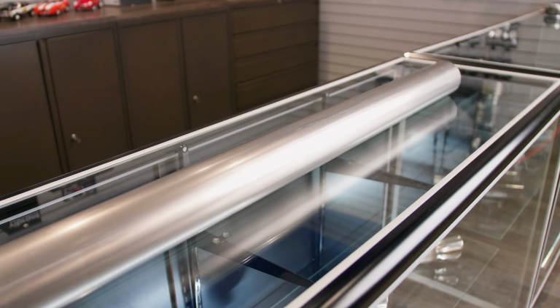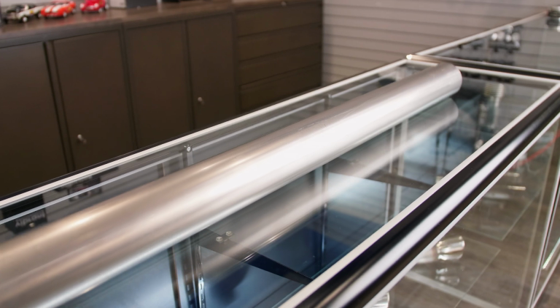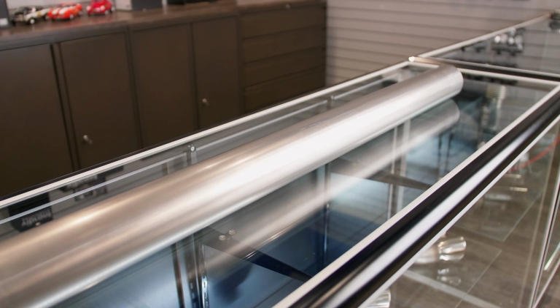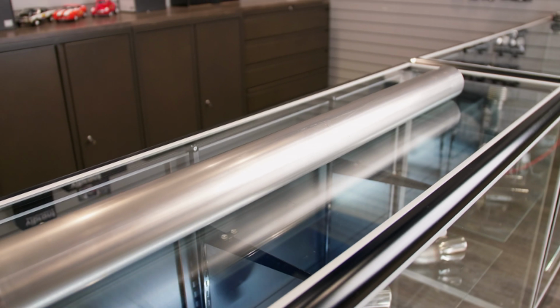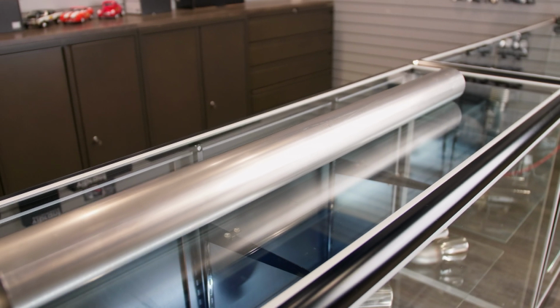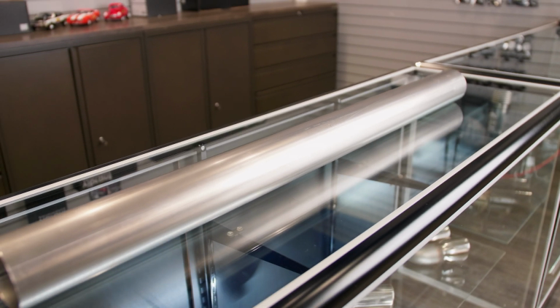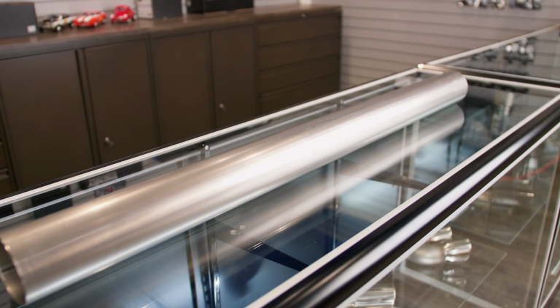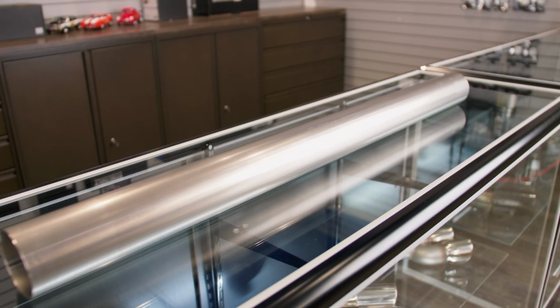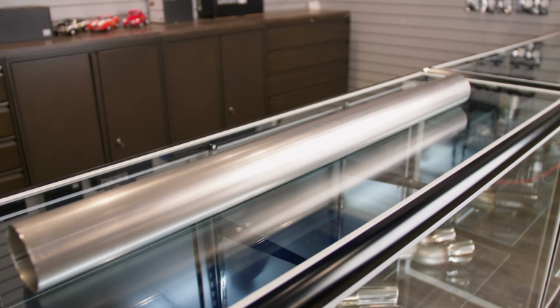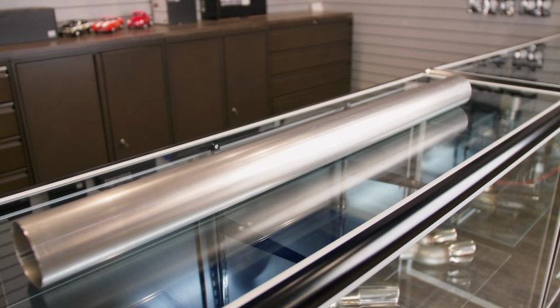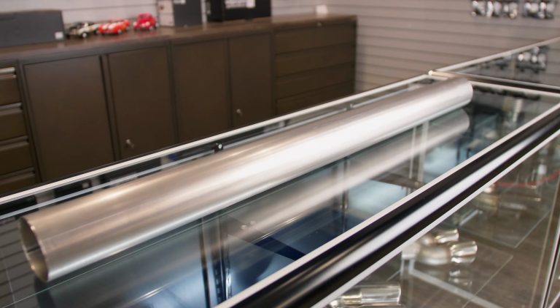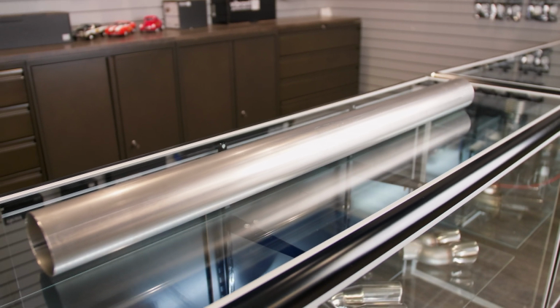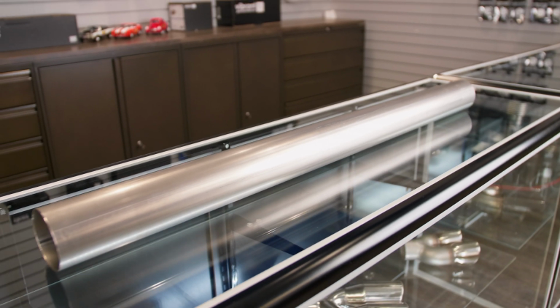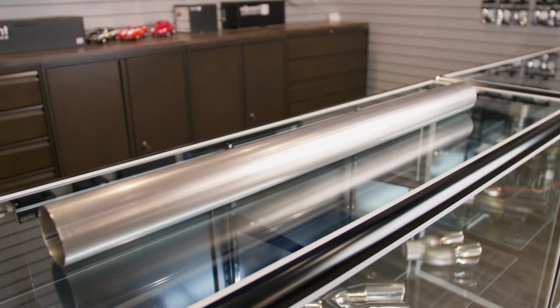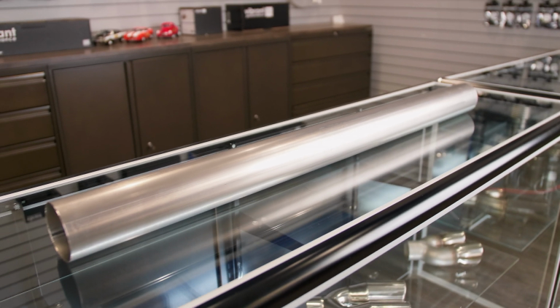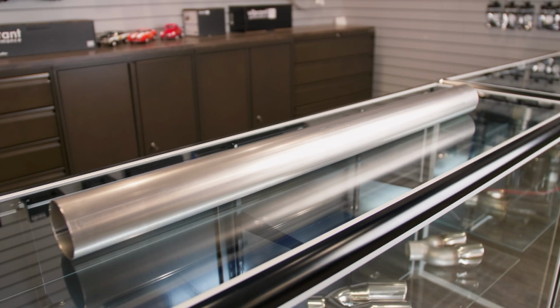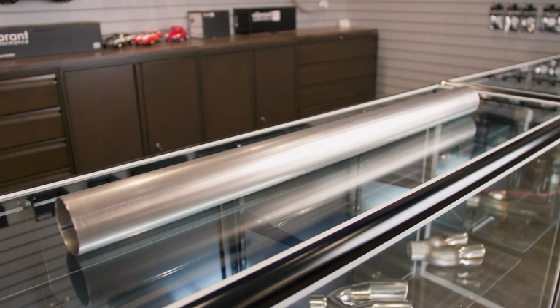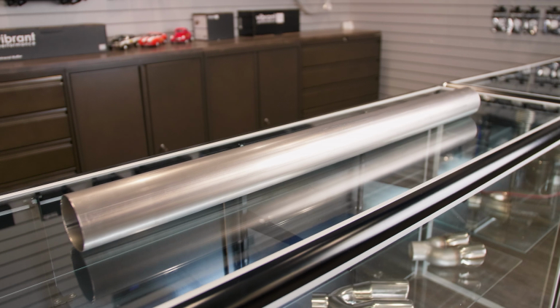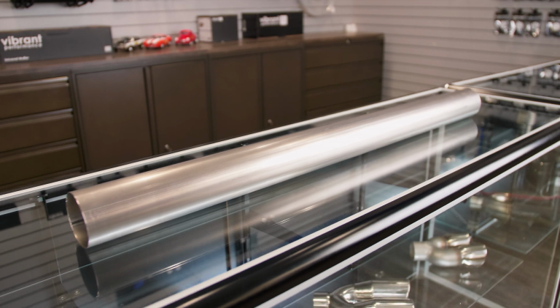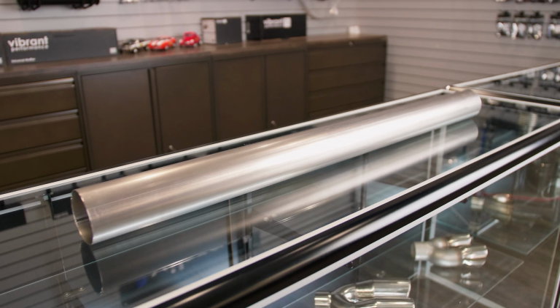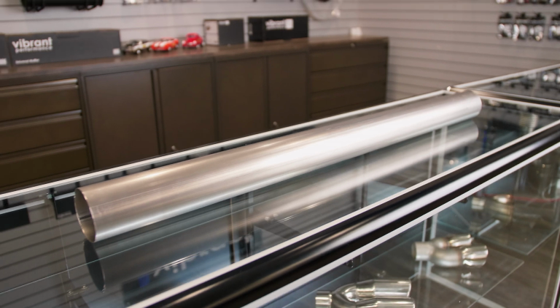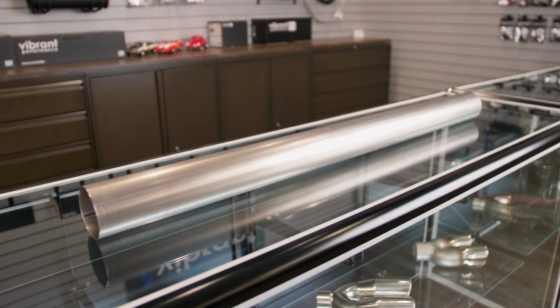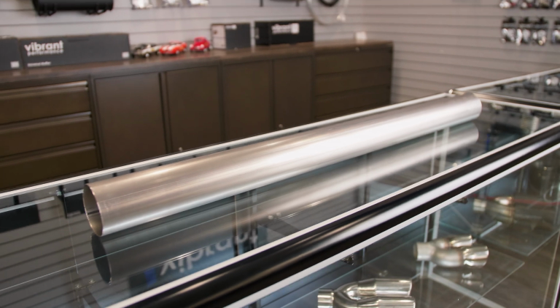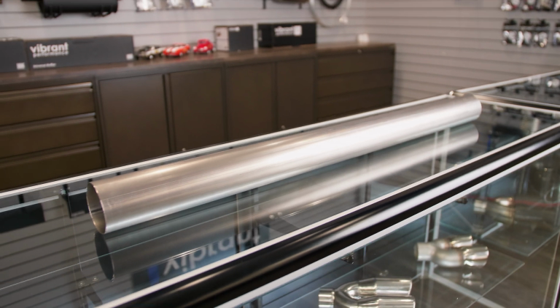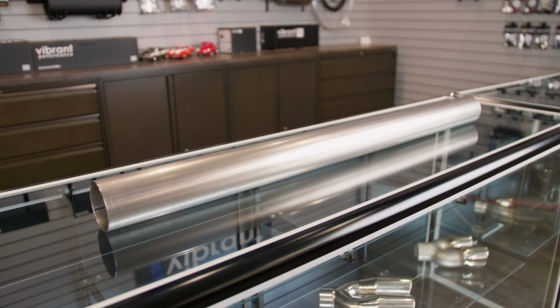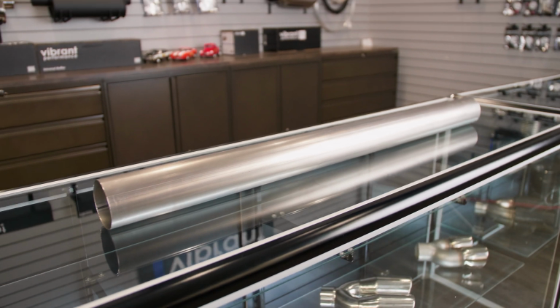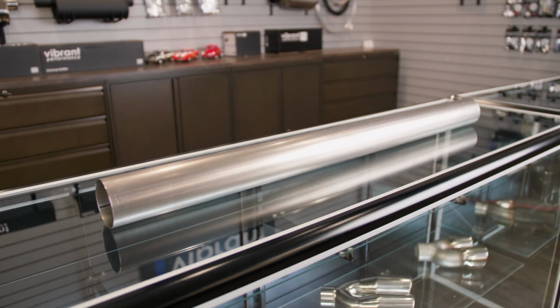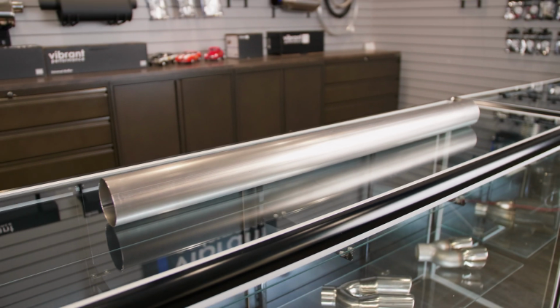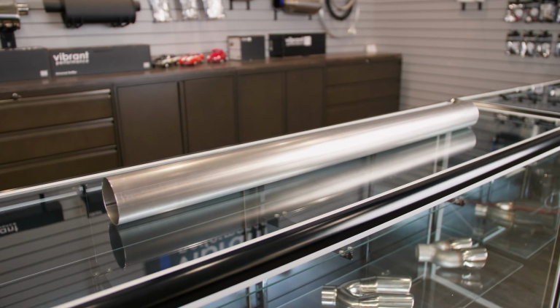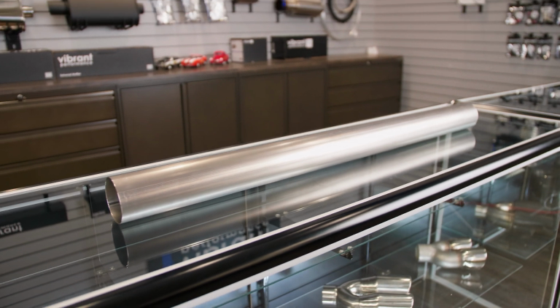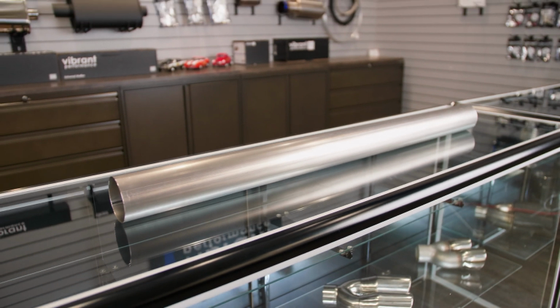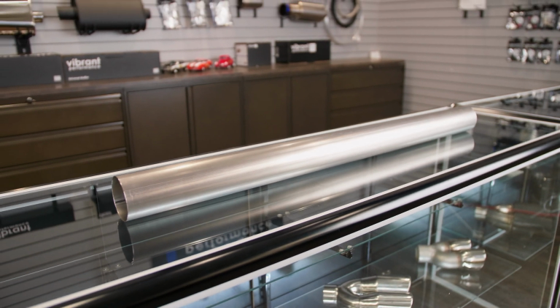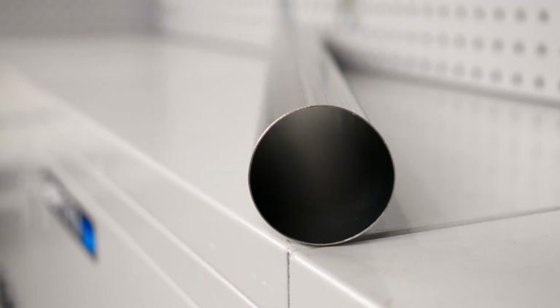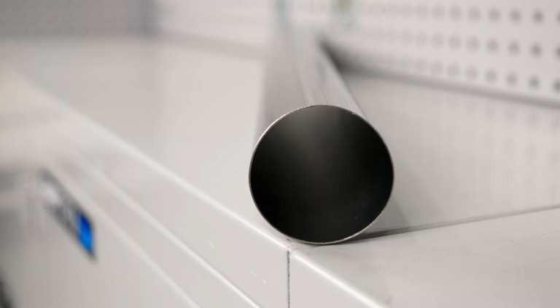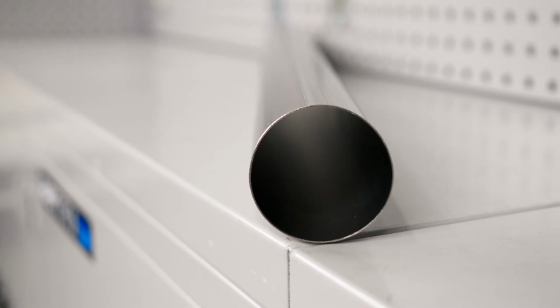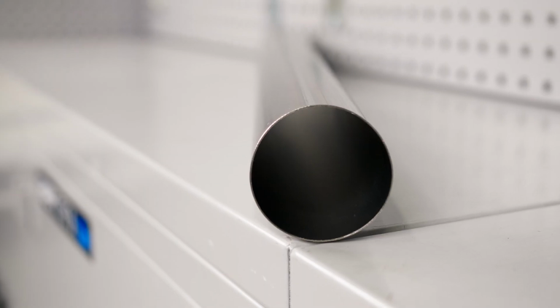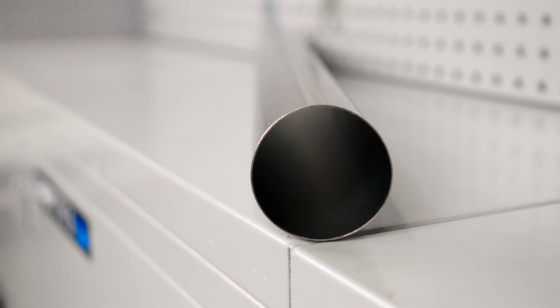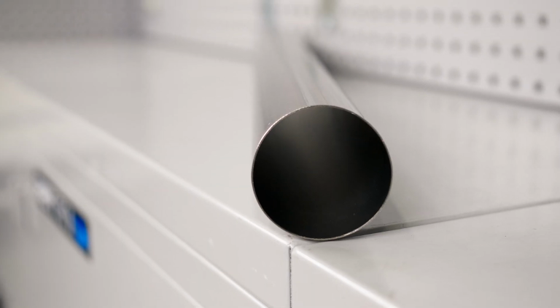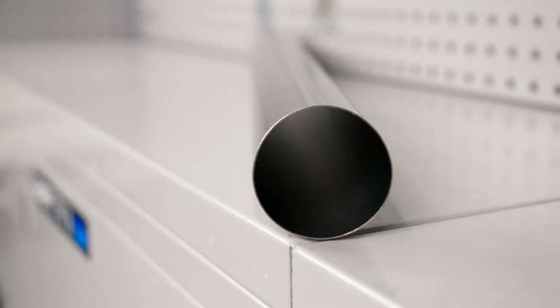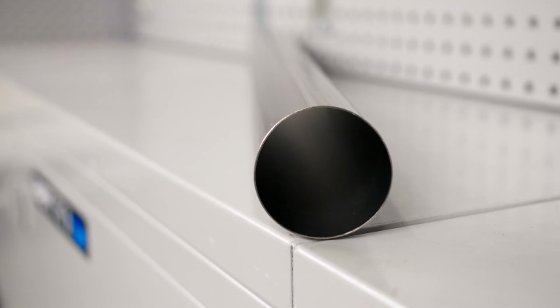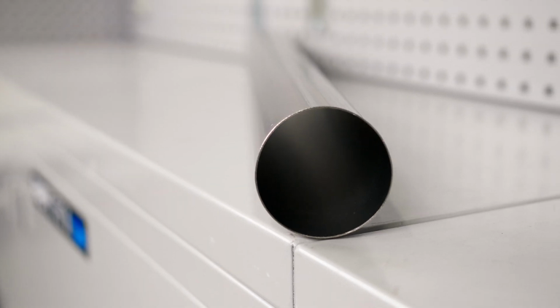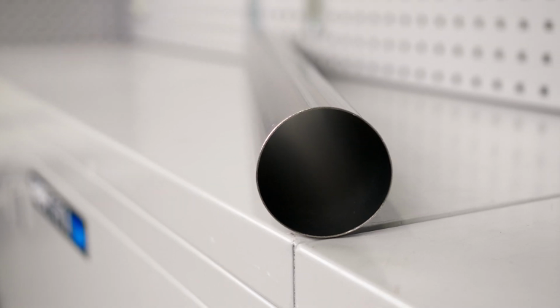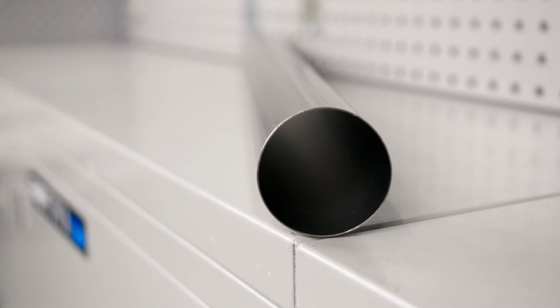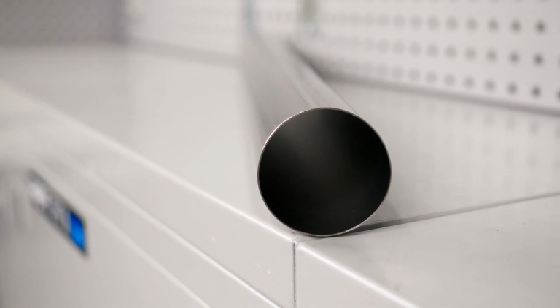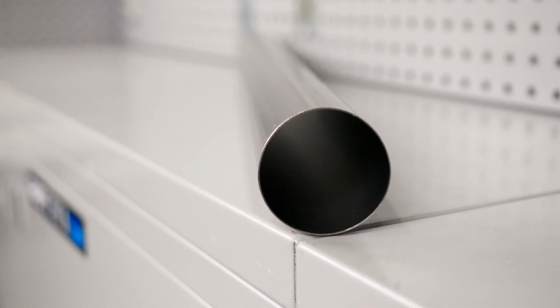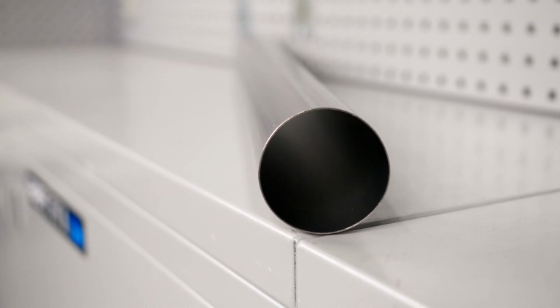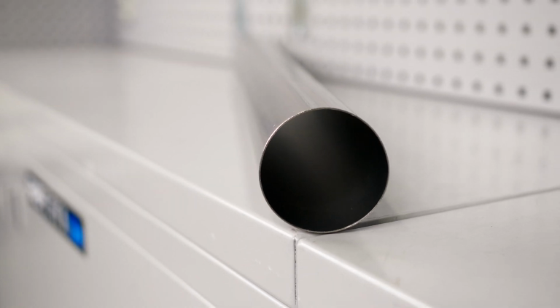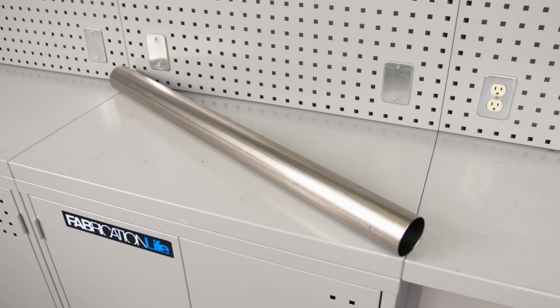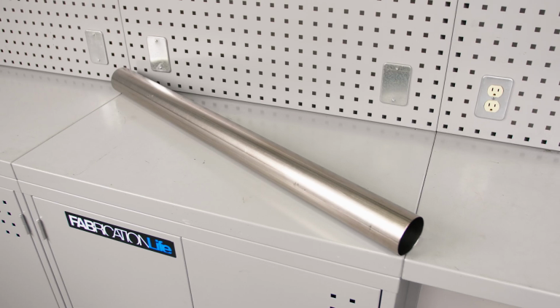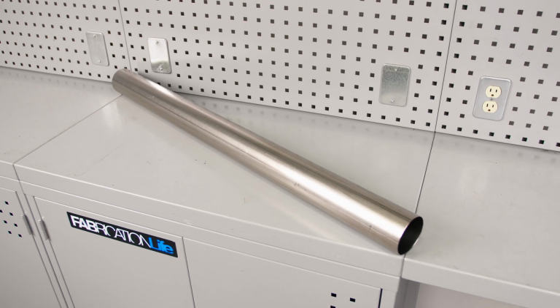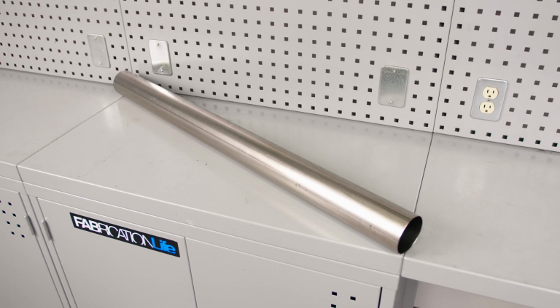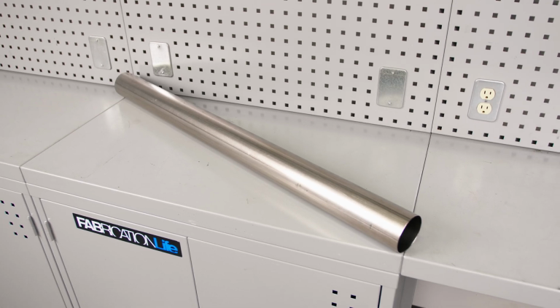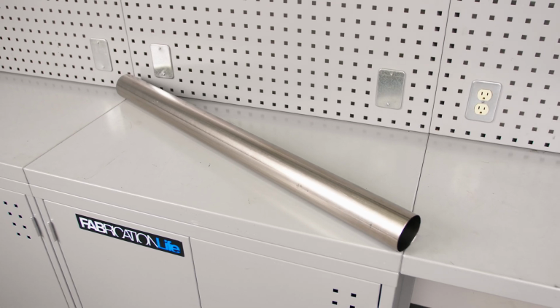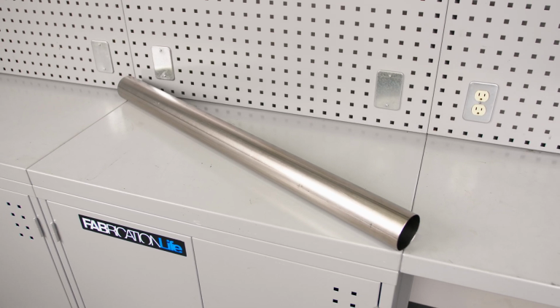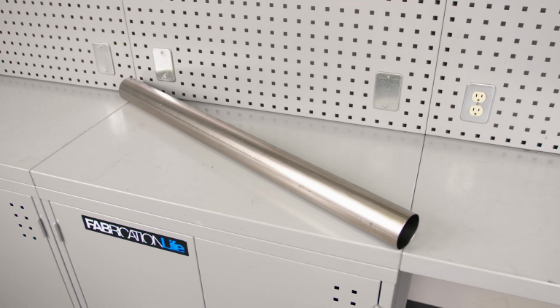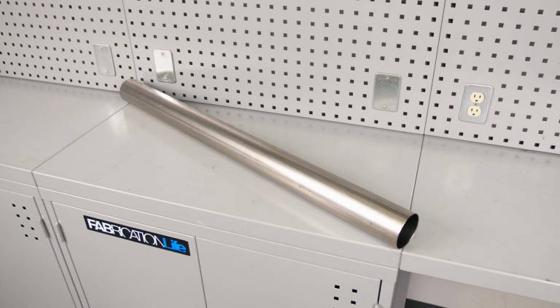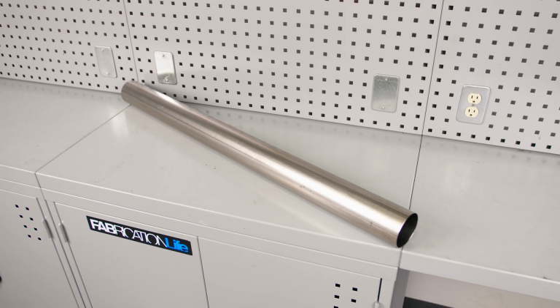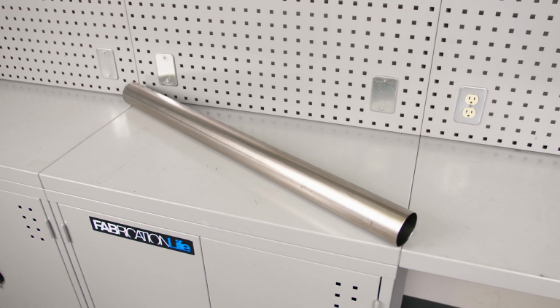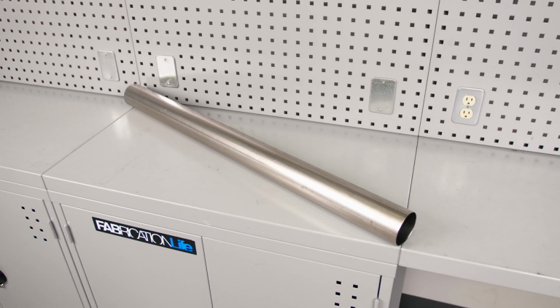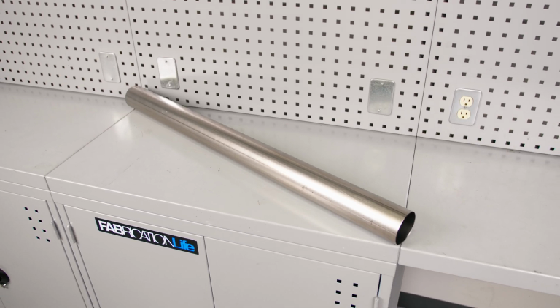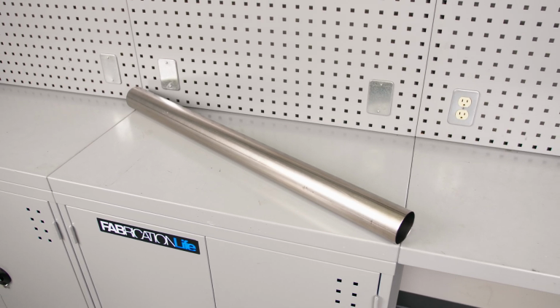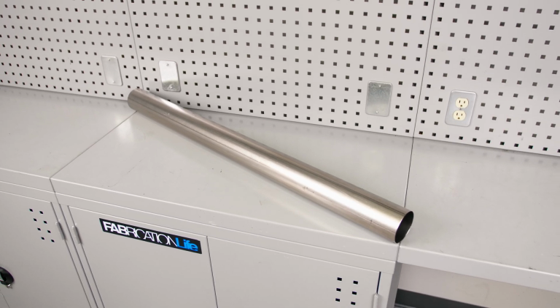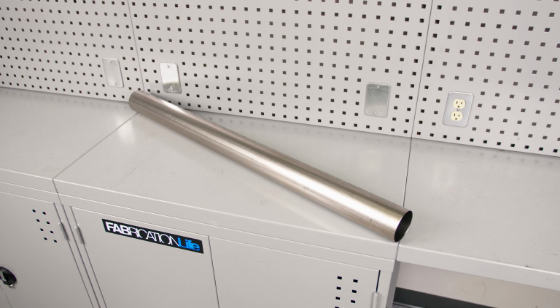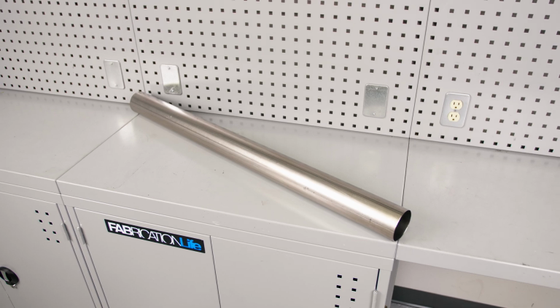Titanium straight tubing, made from CP1-grade titanium with a 1mm wall thickness and ready to weld right out of the box.